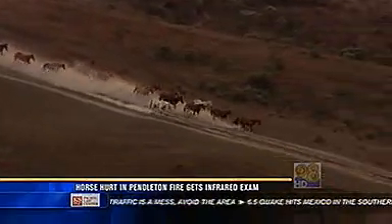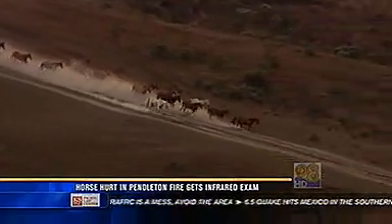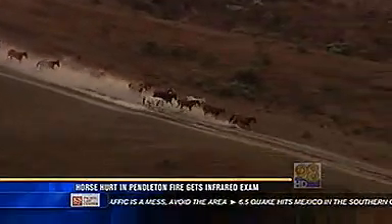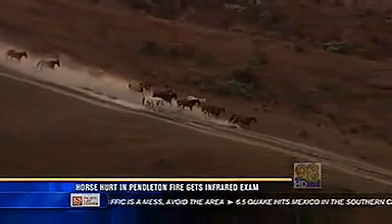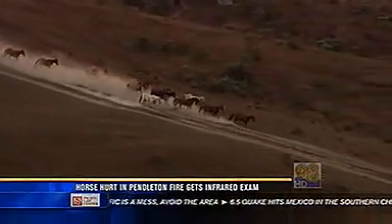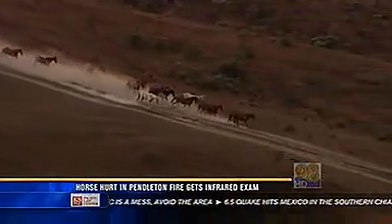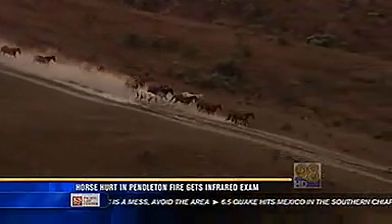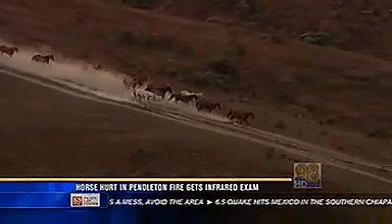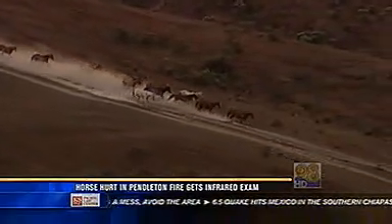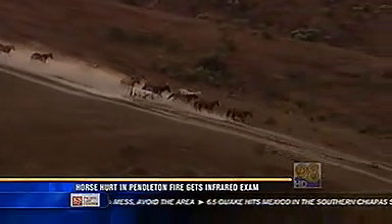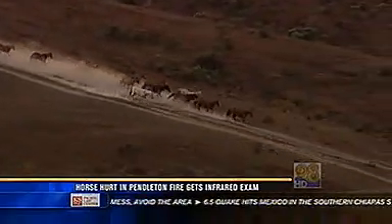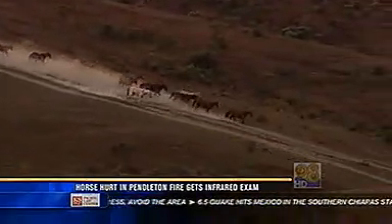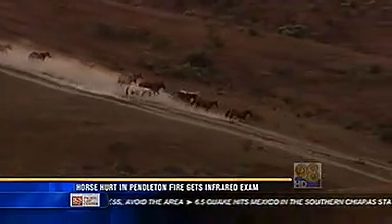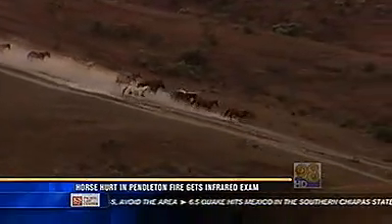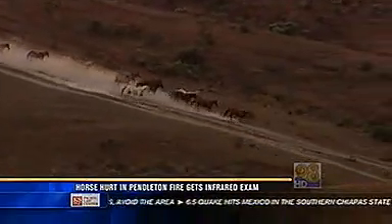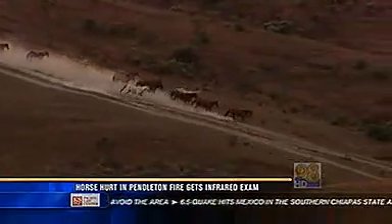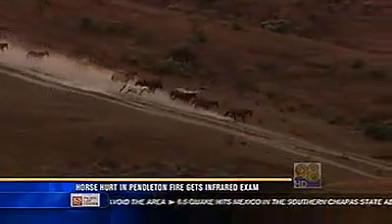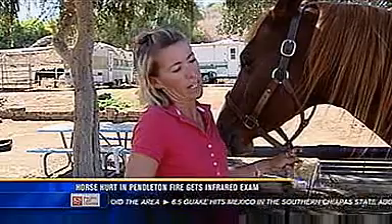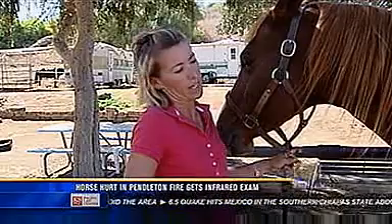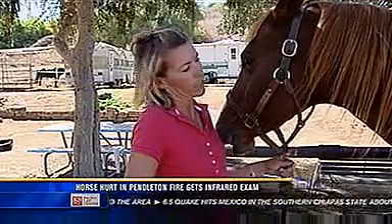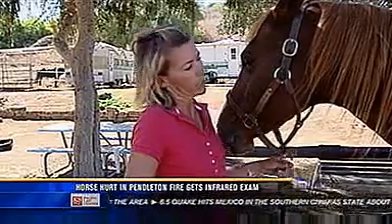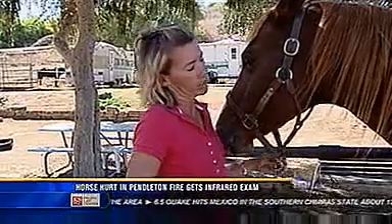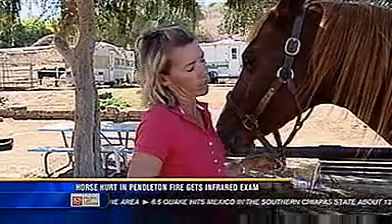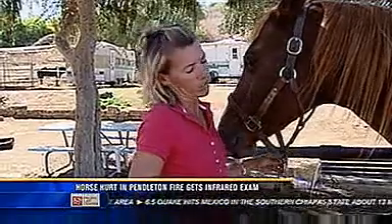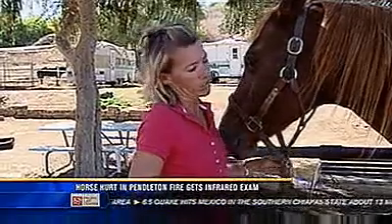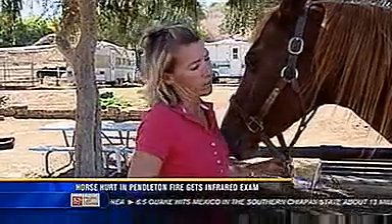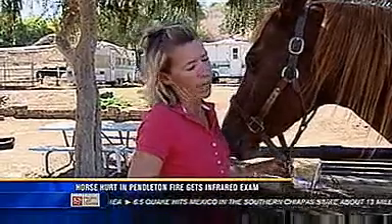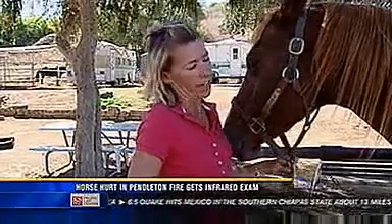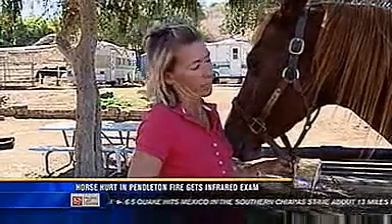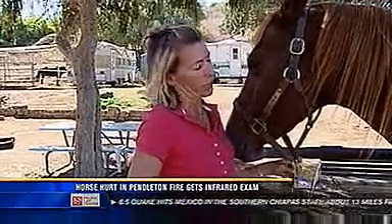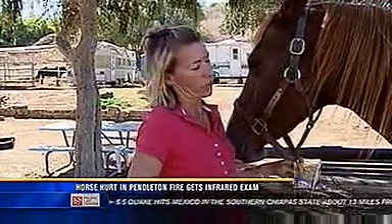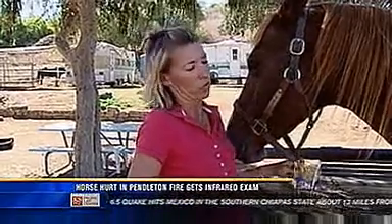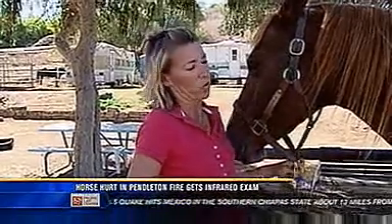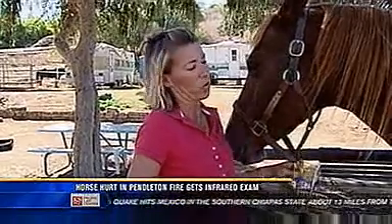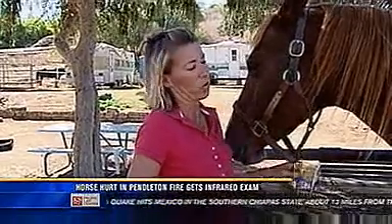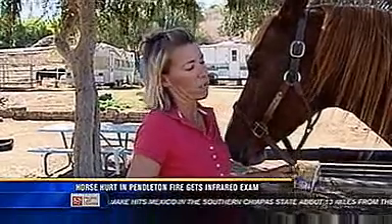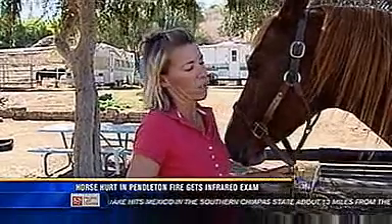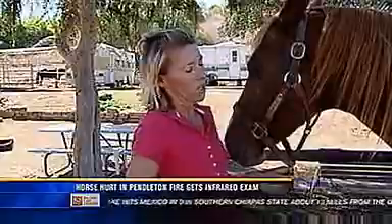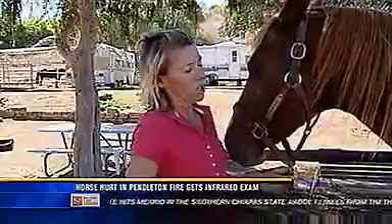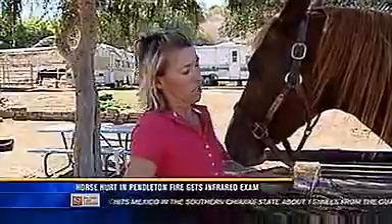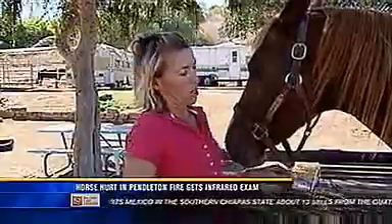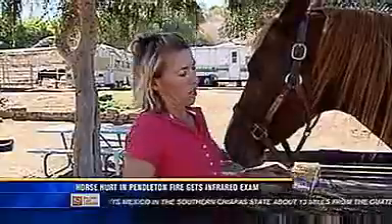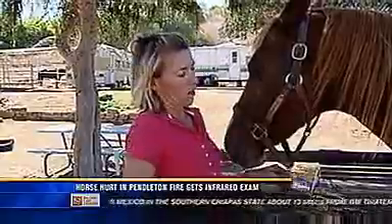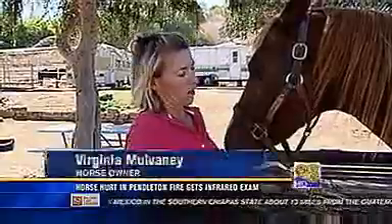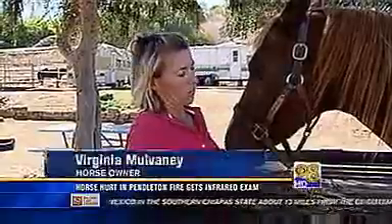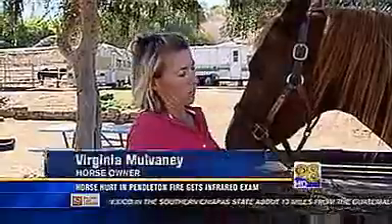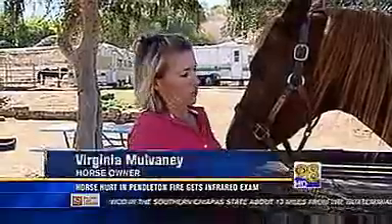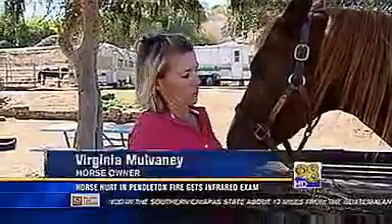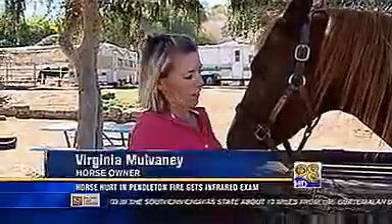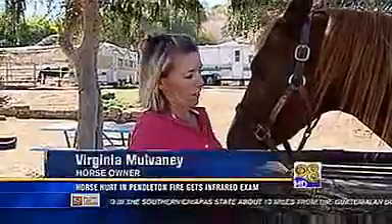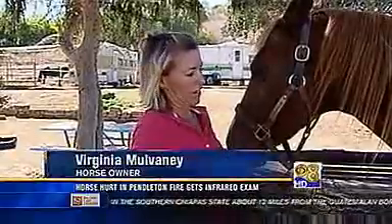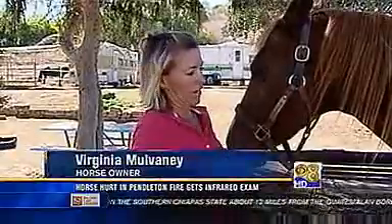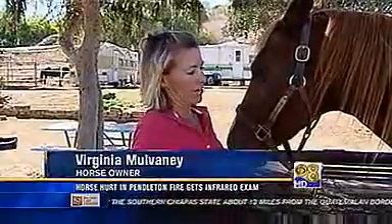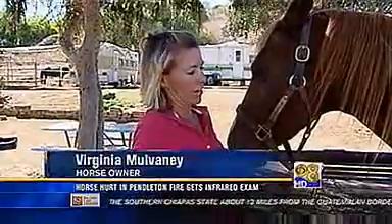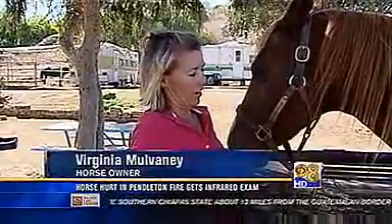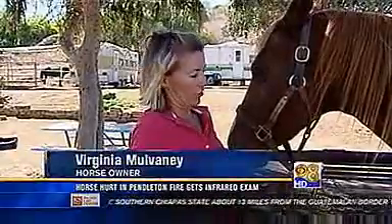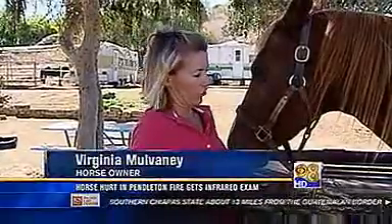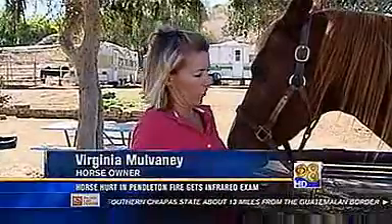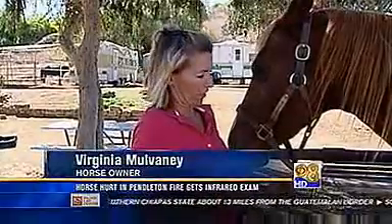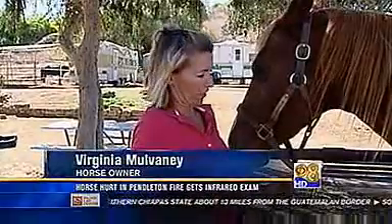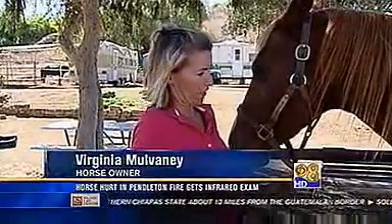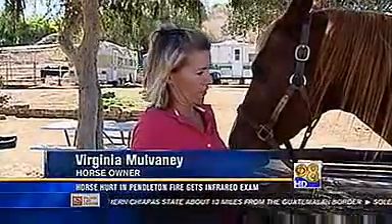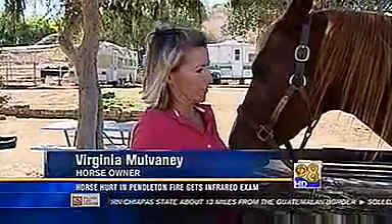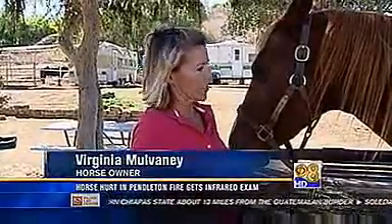He was stumbling, falling. He had just lack of control with his hind legs and his front legs.